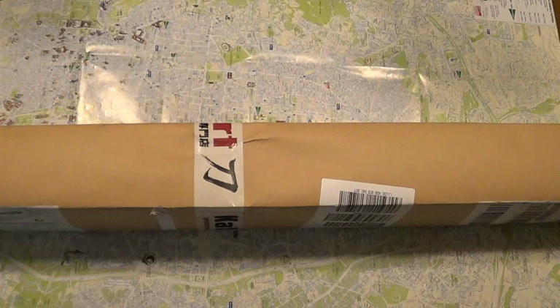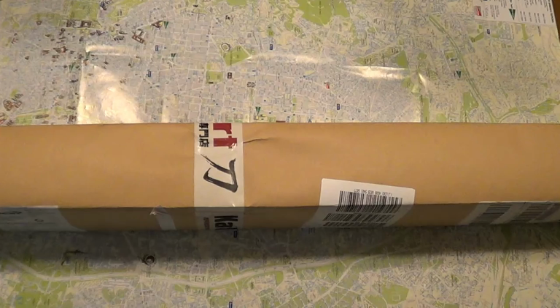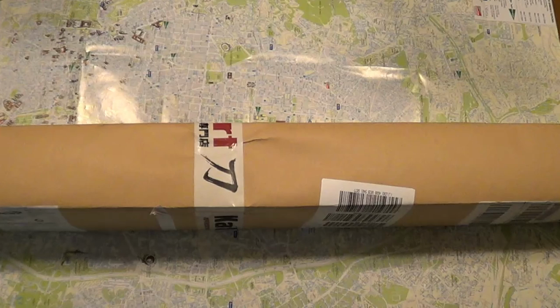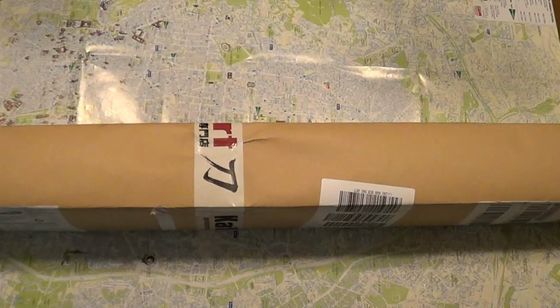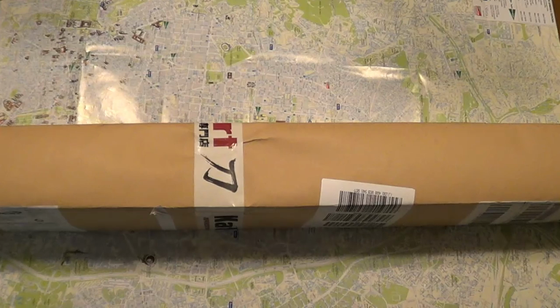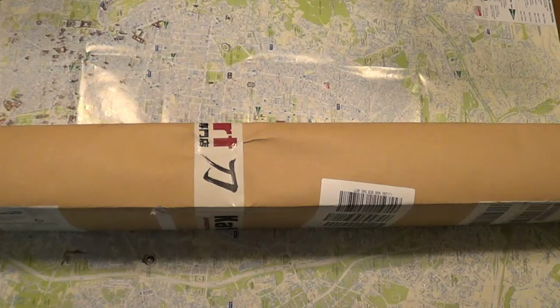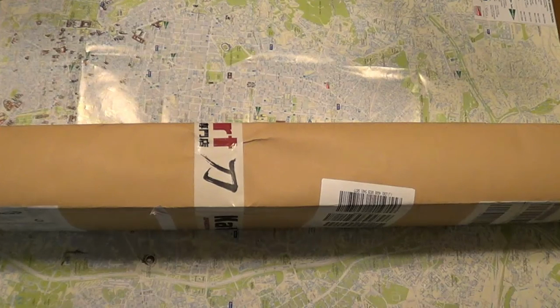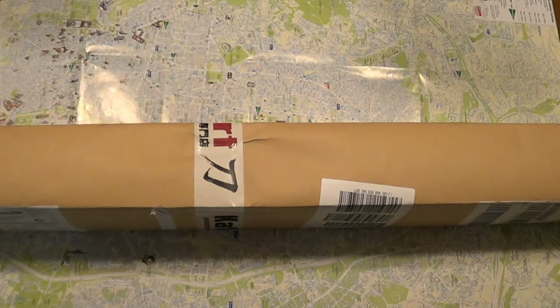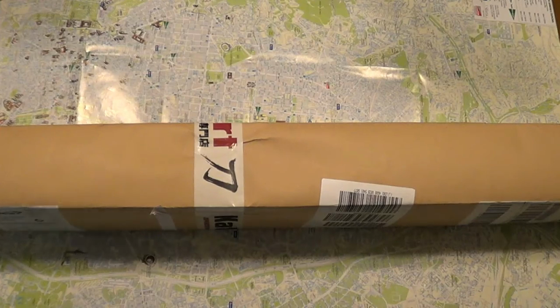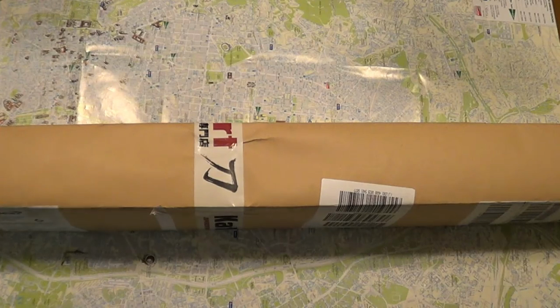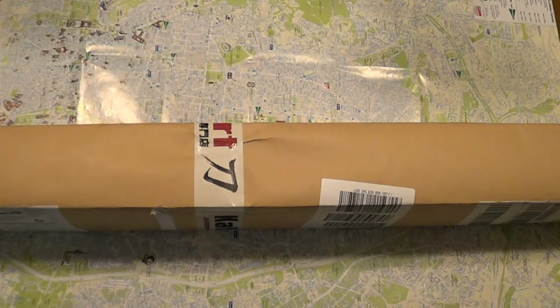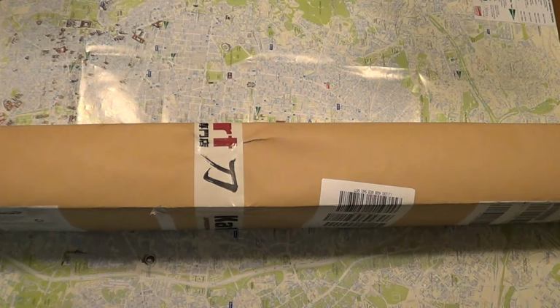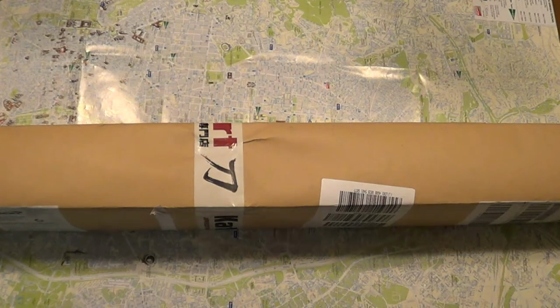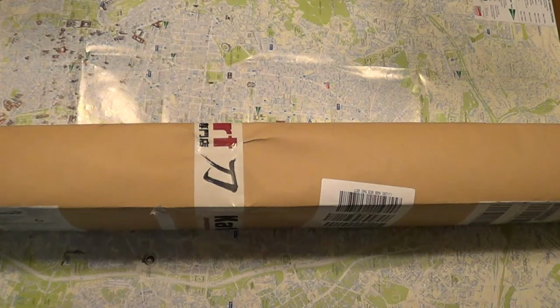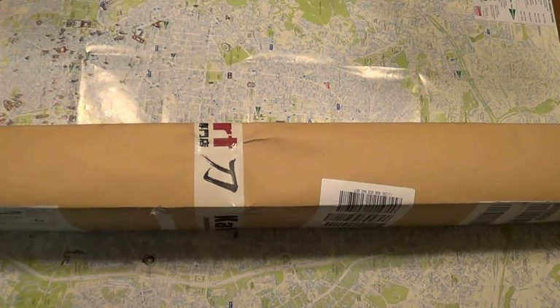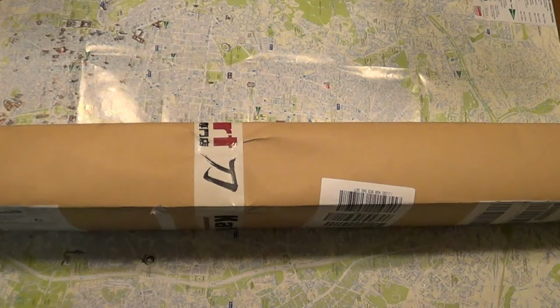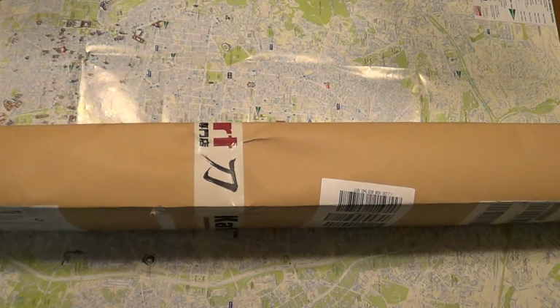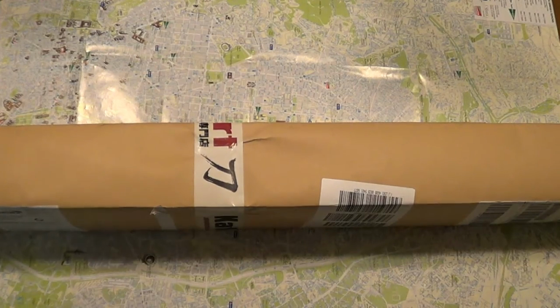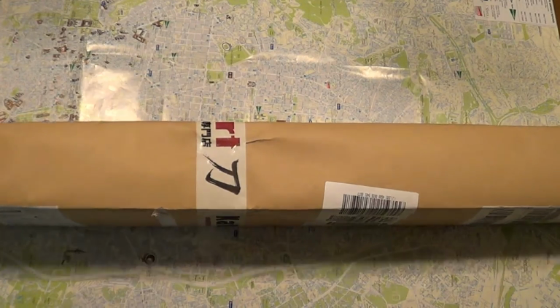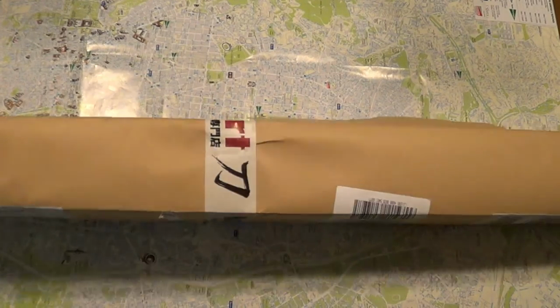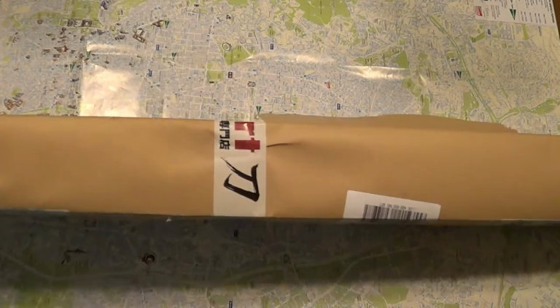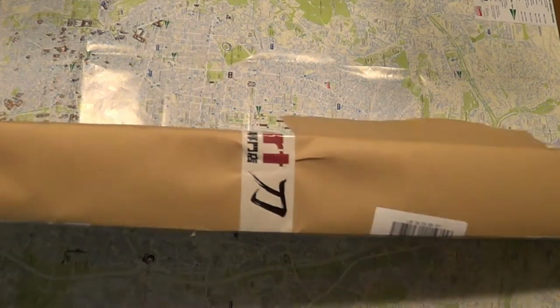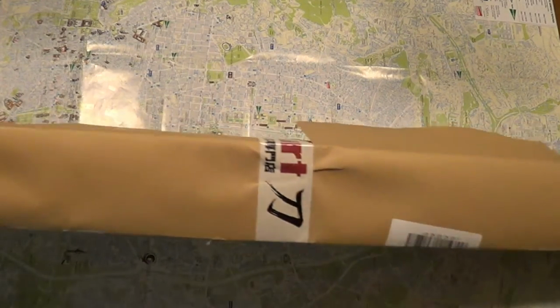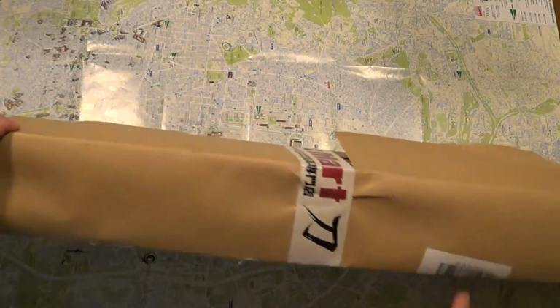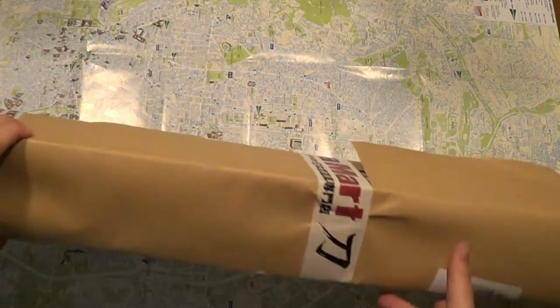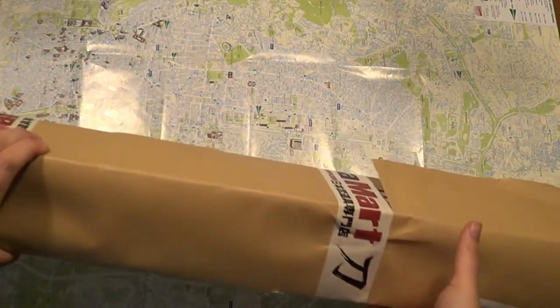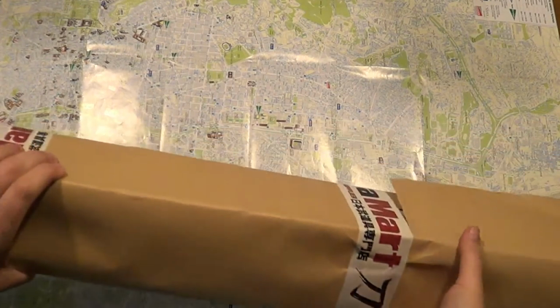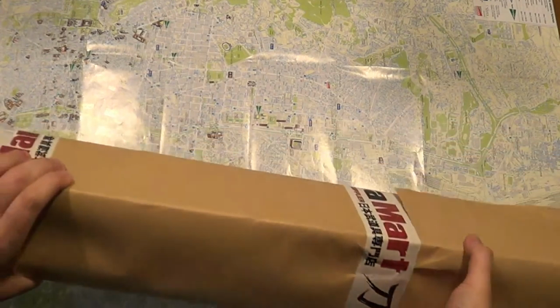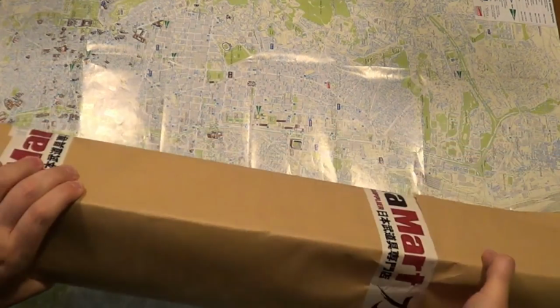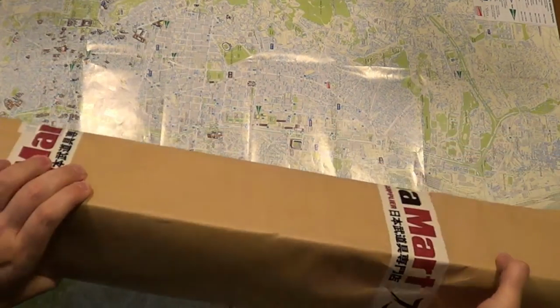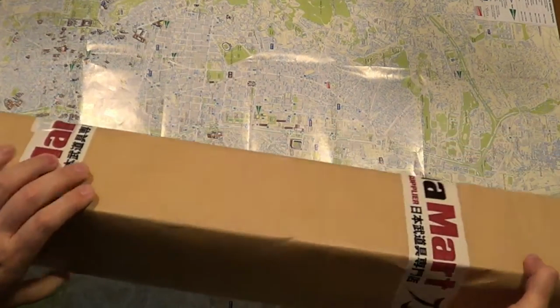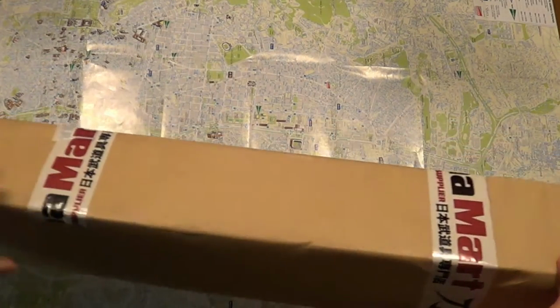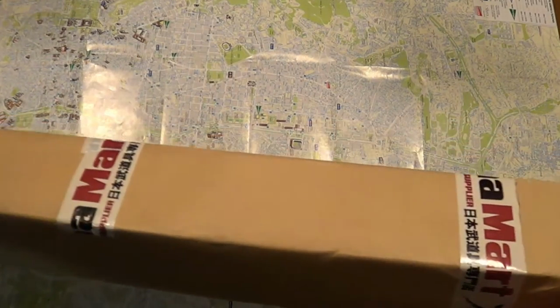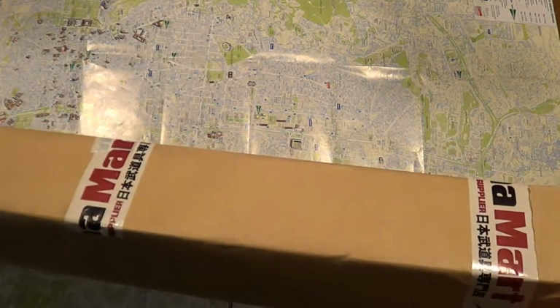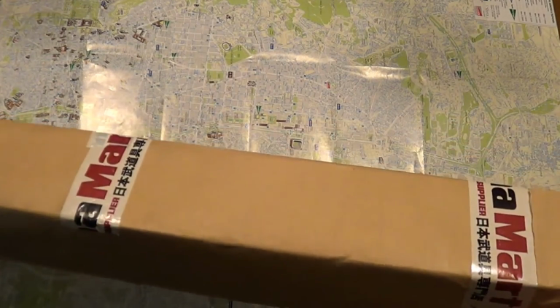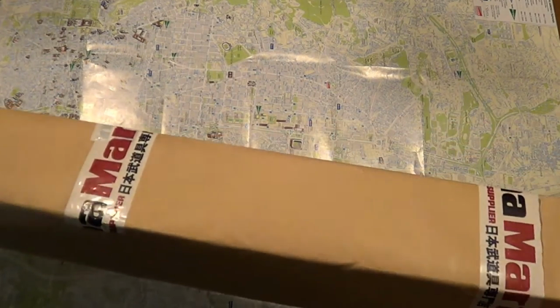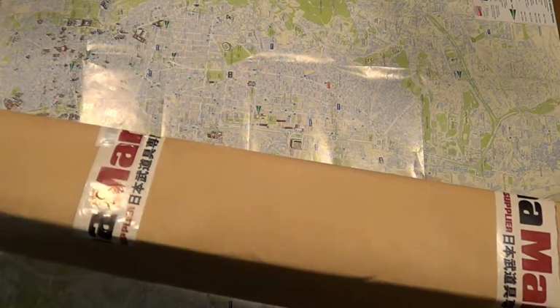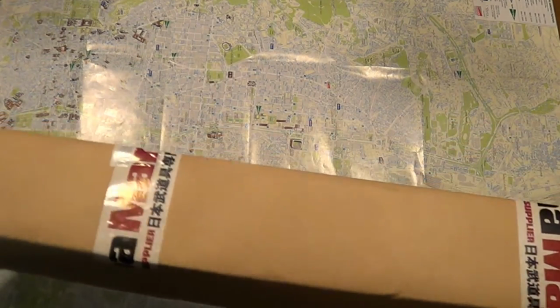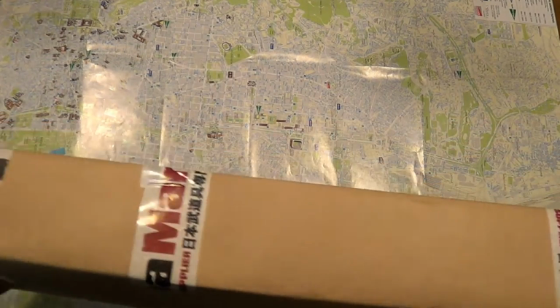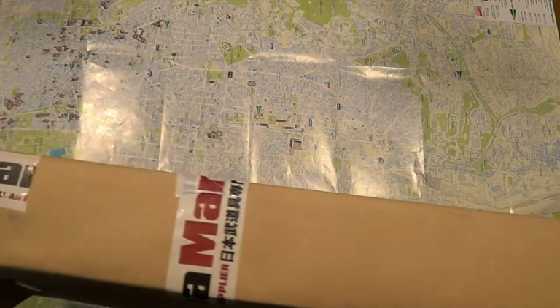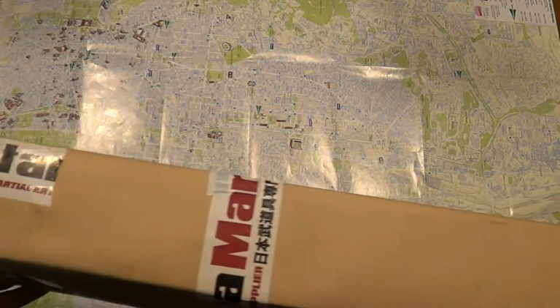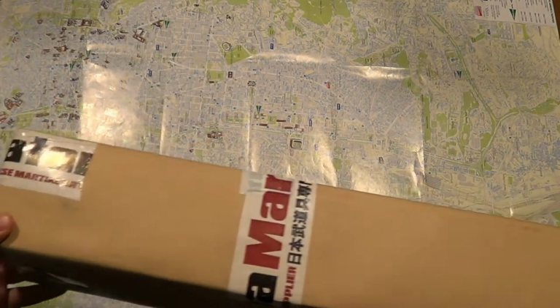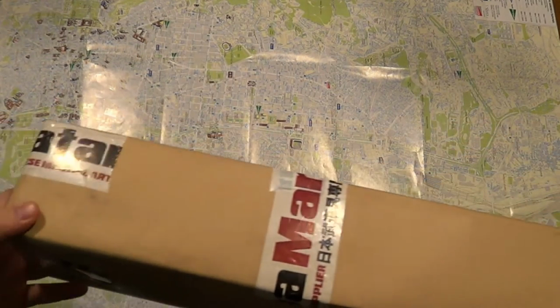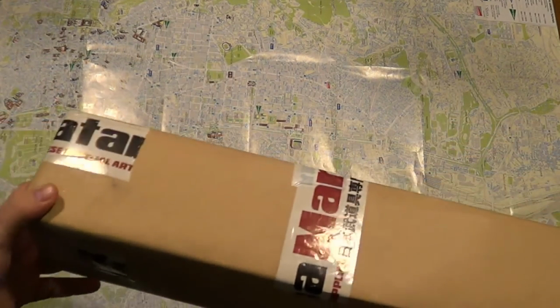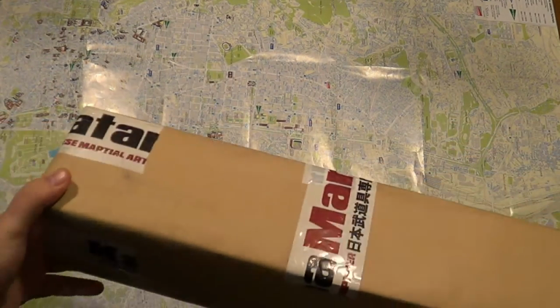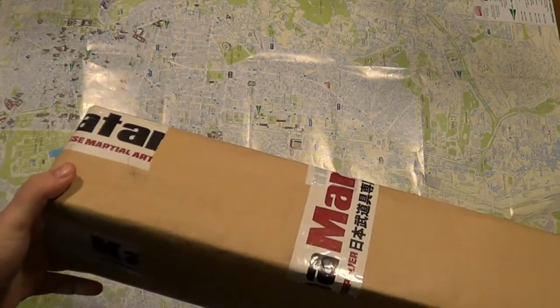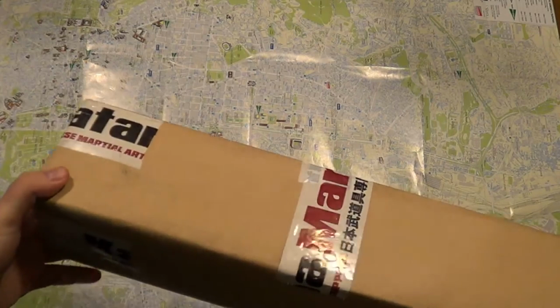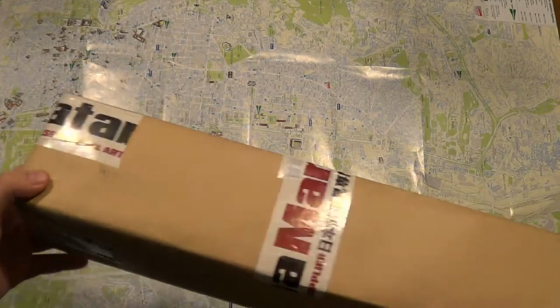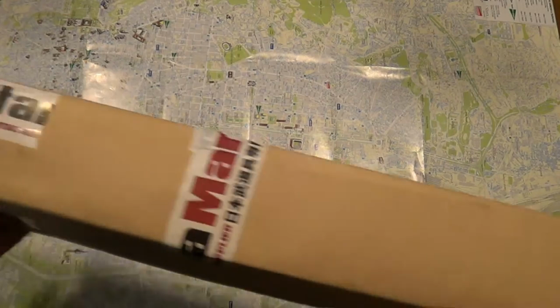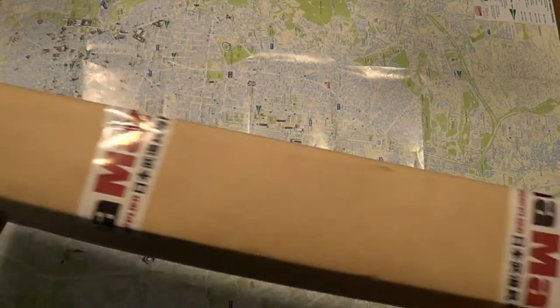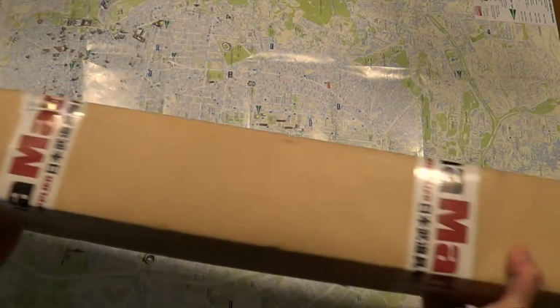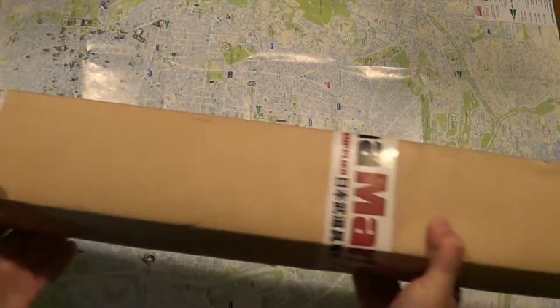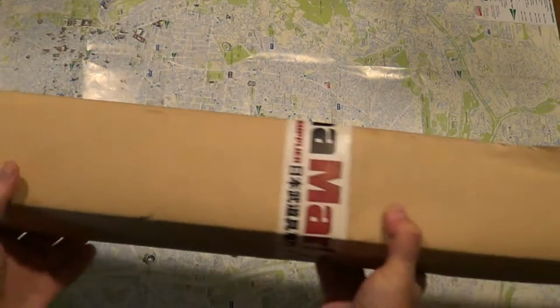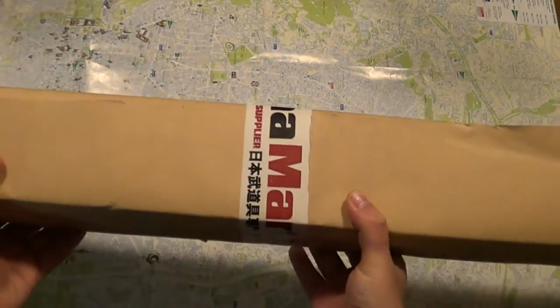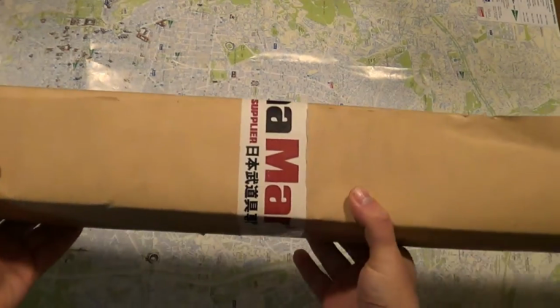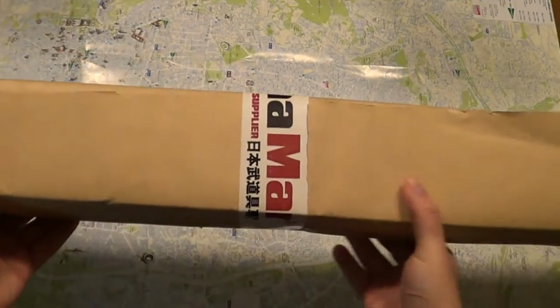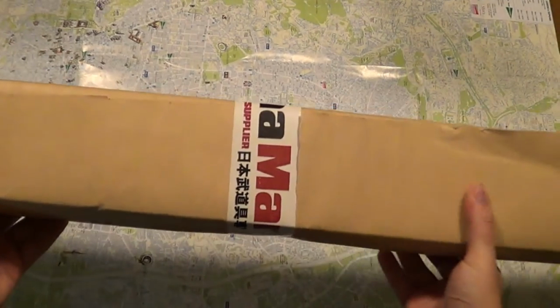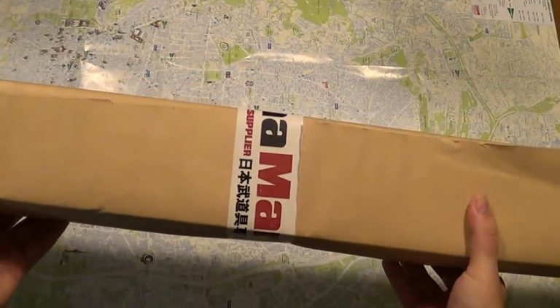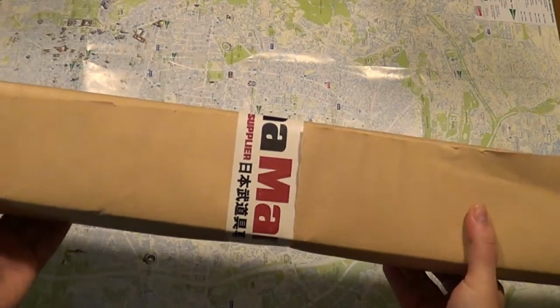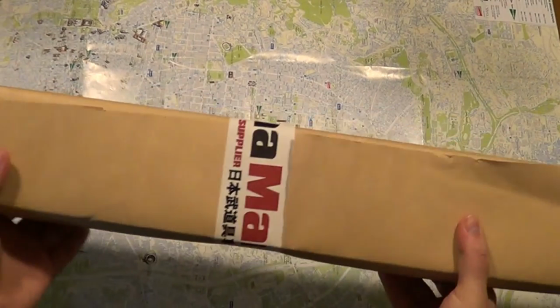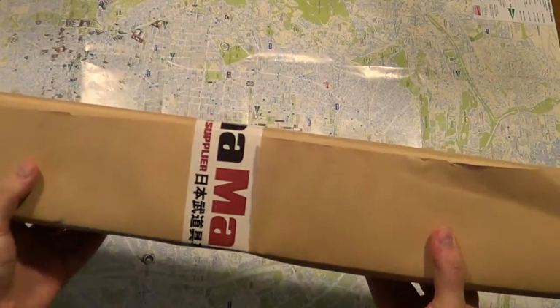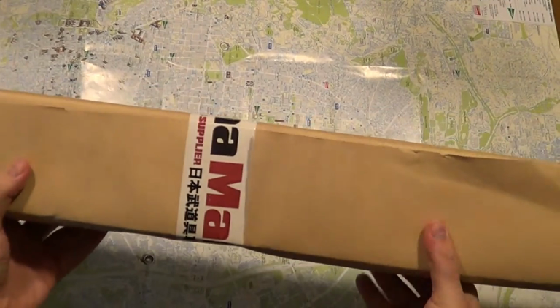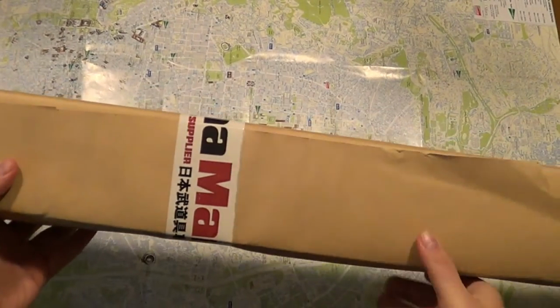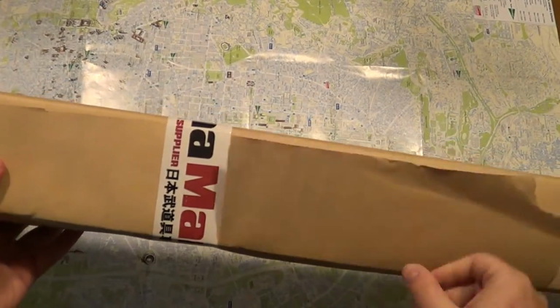Hello YouTube. Today I have a katana review — a Musashi handmade katana so to speak.